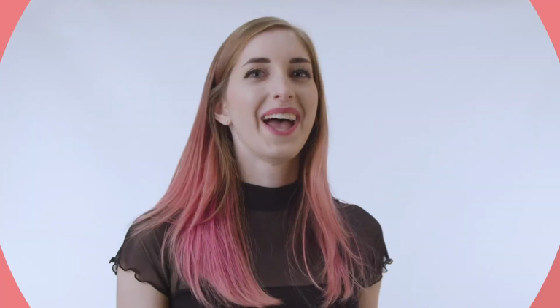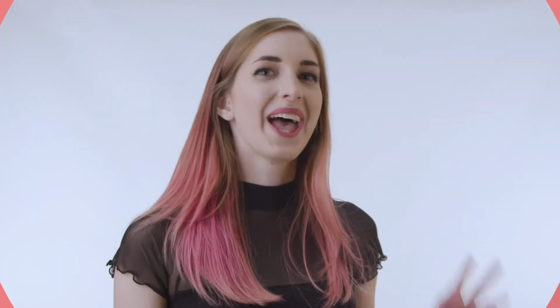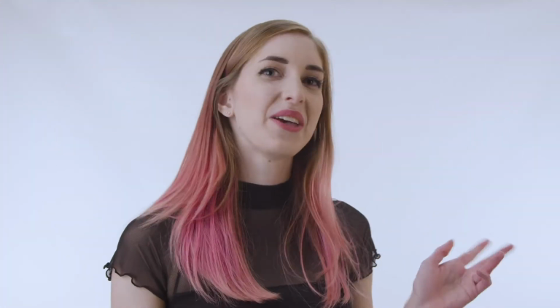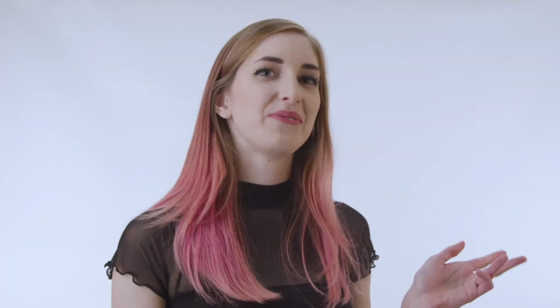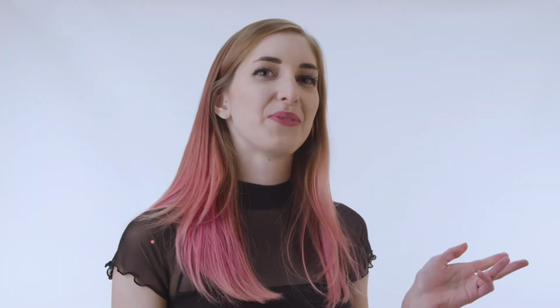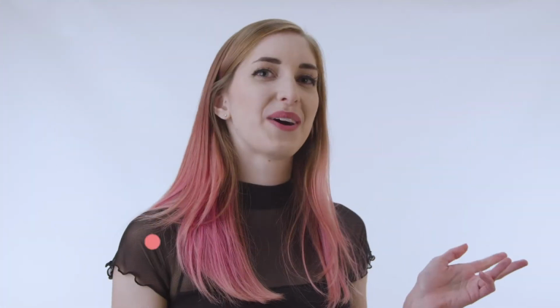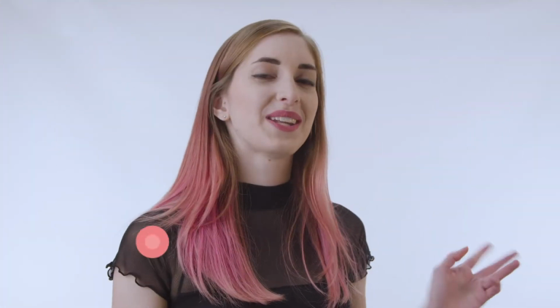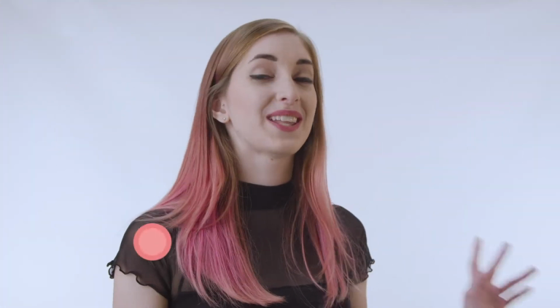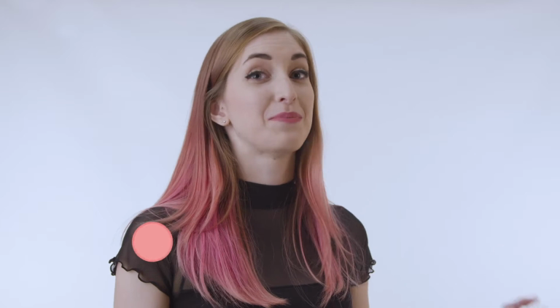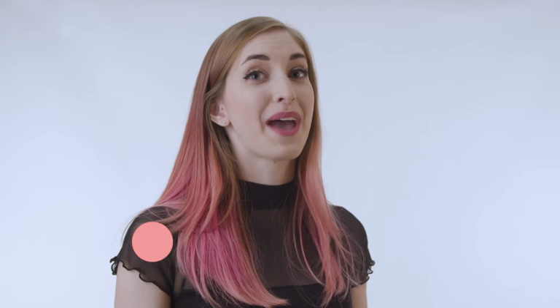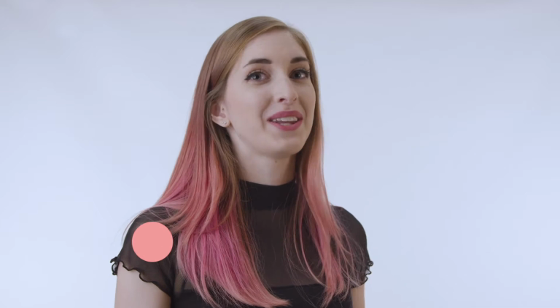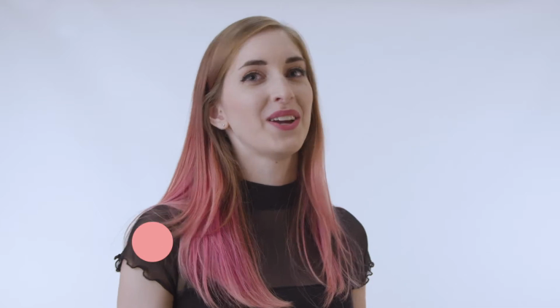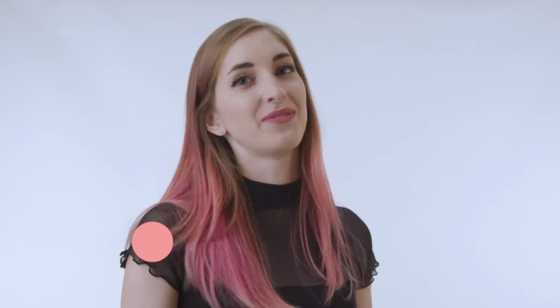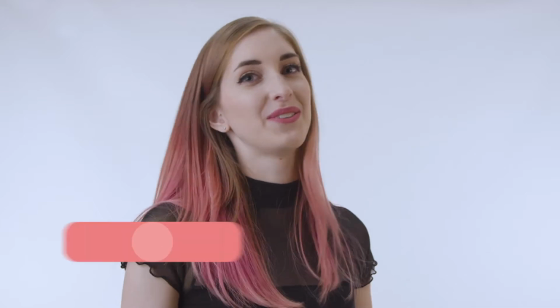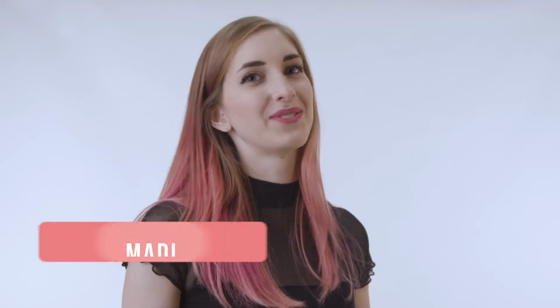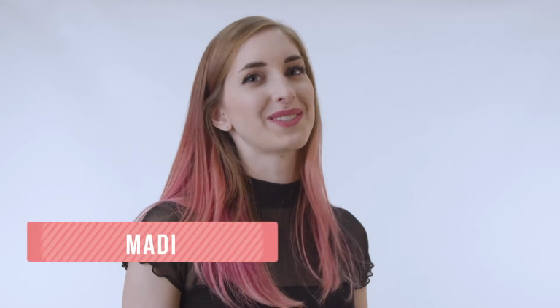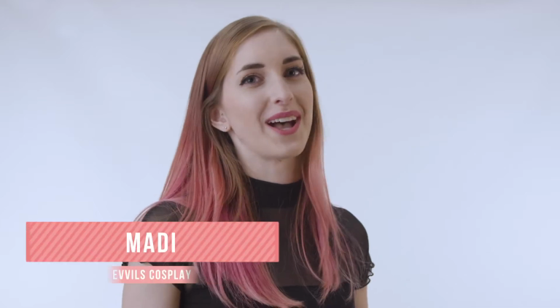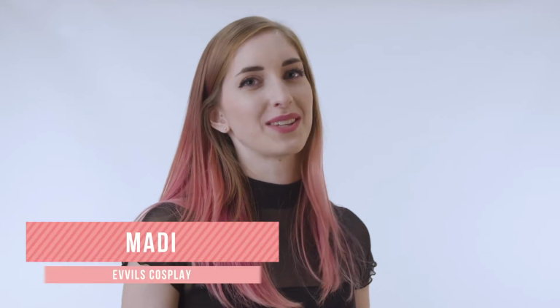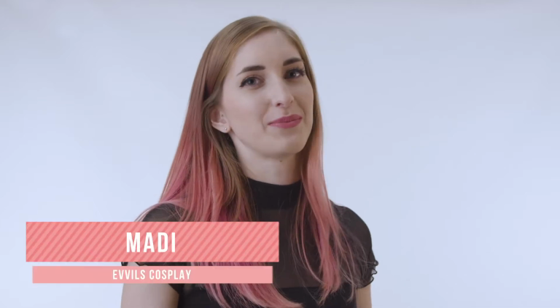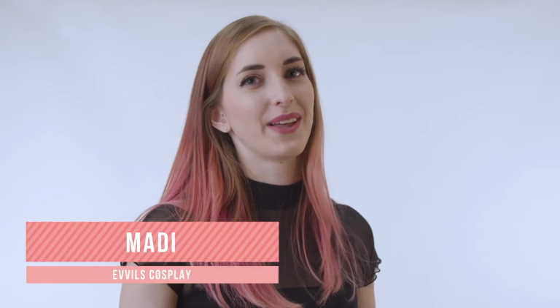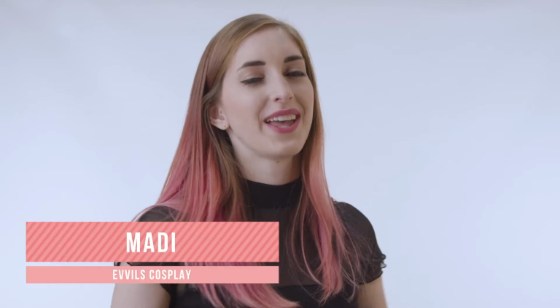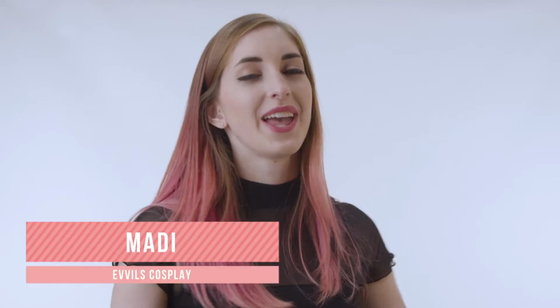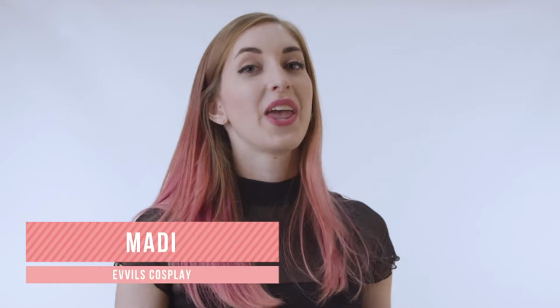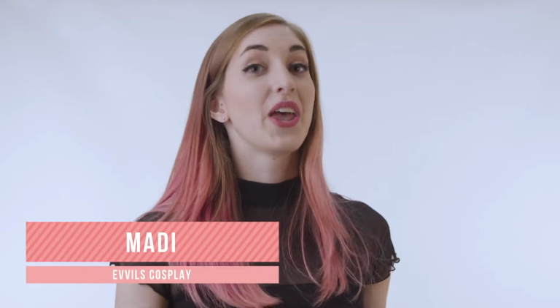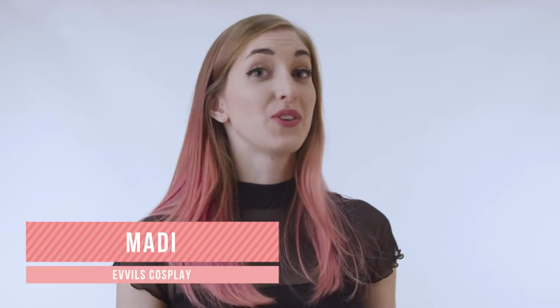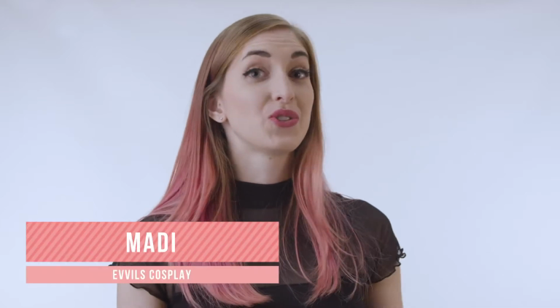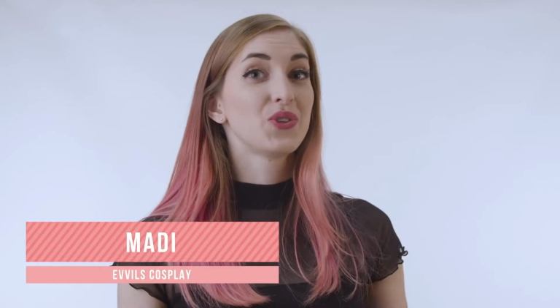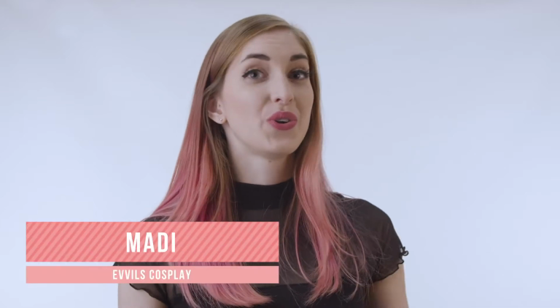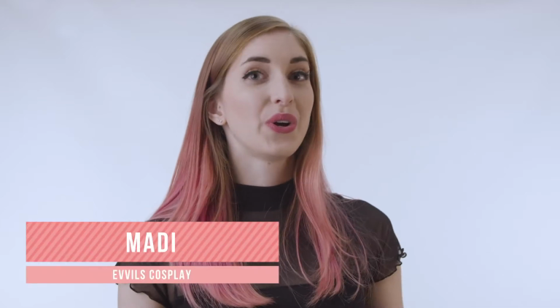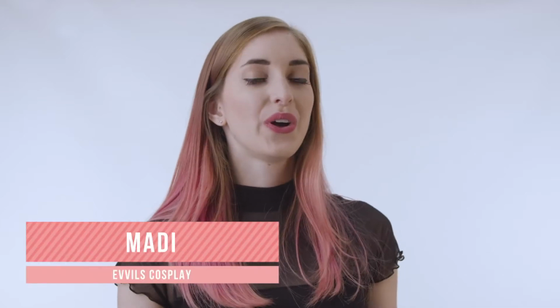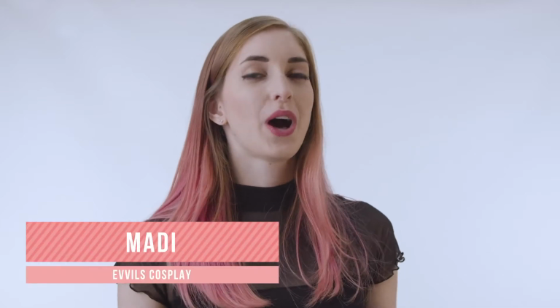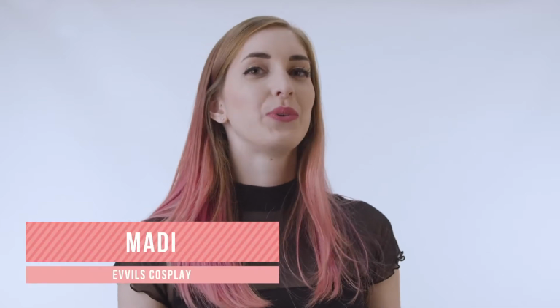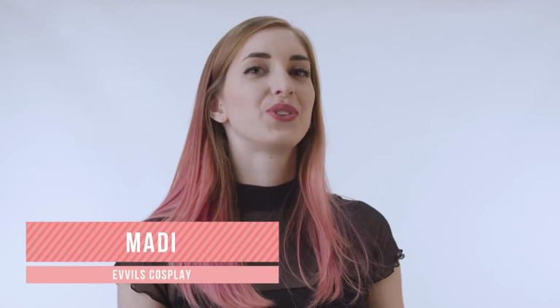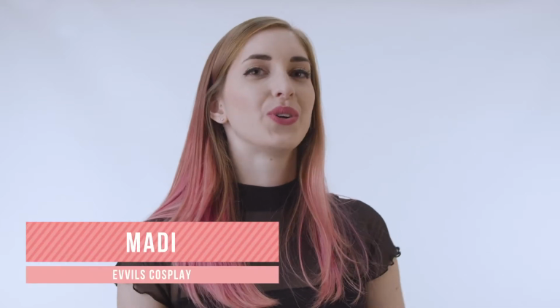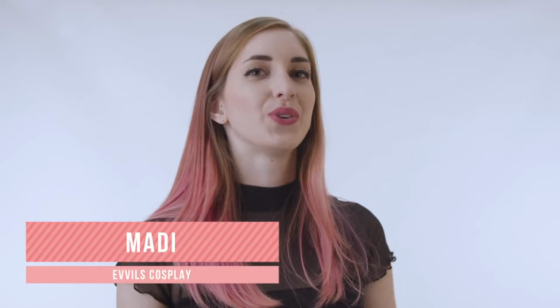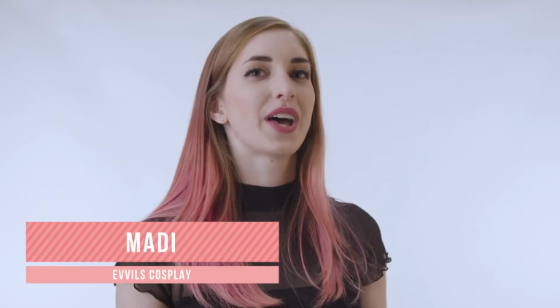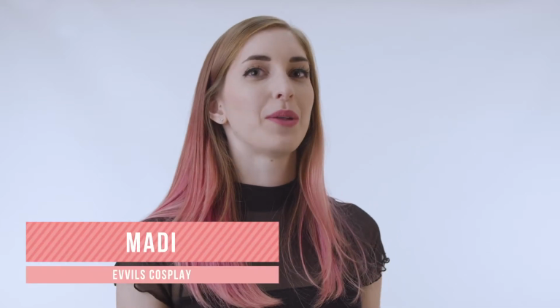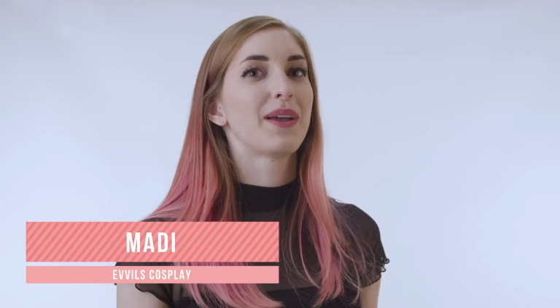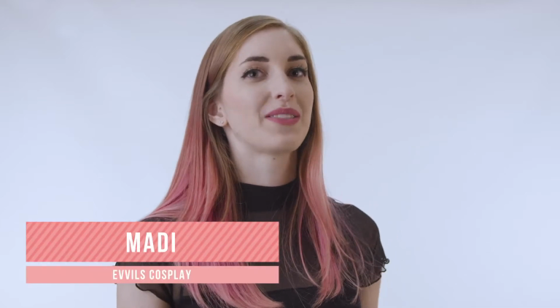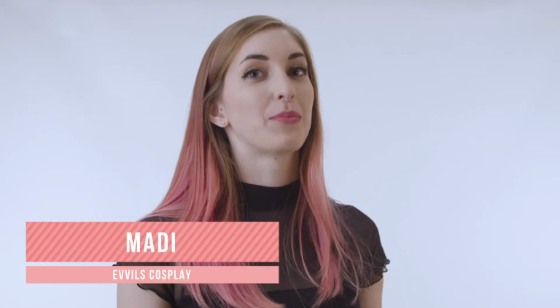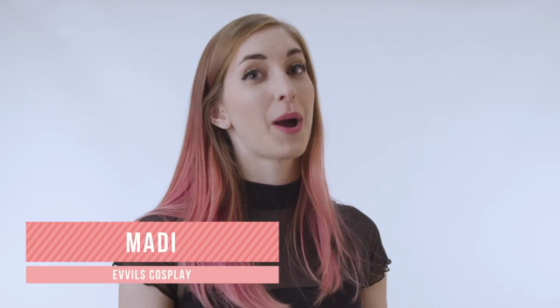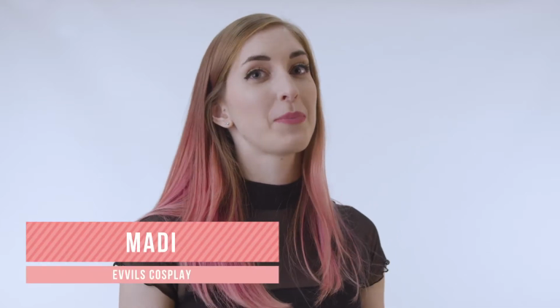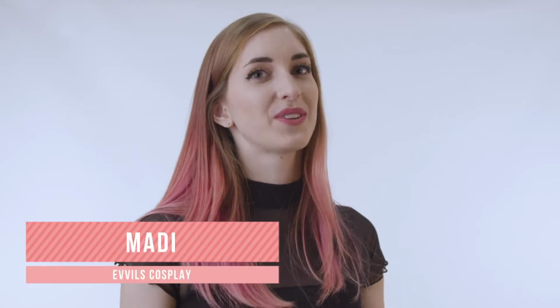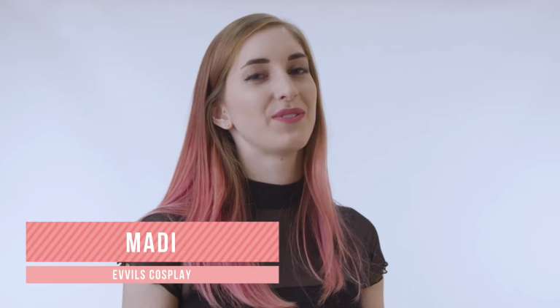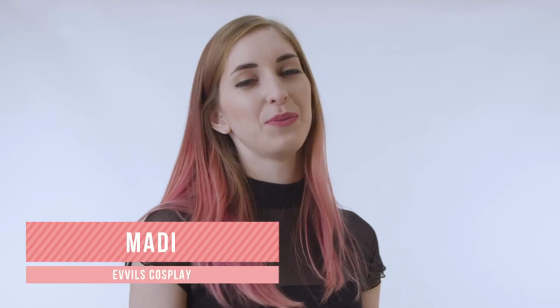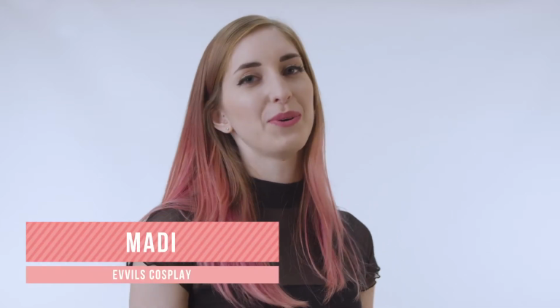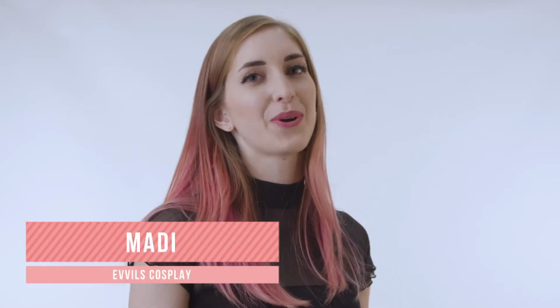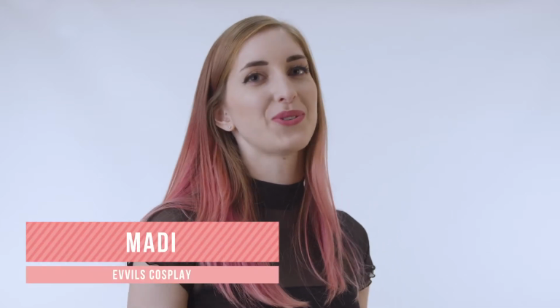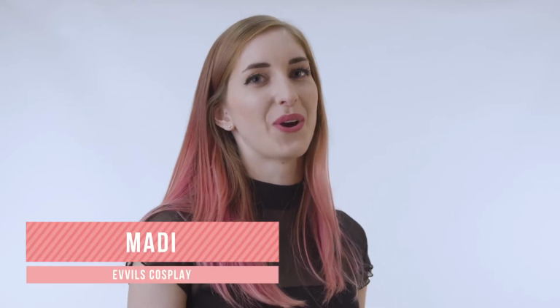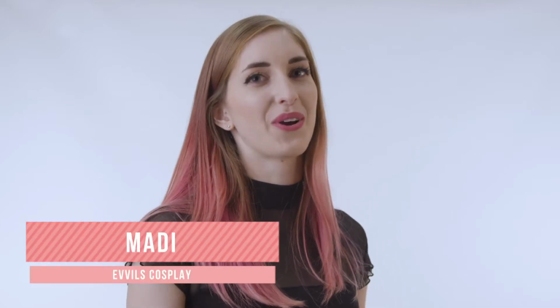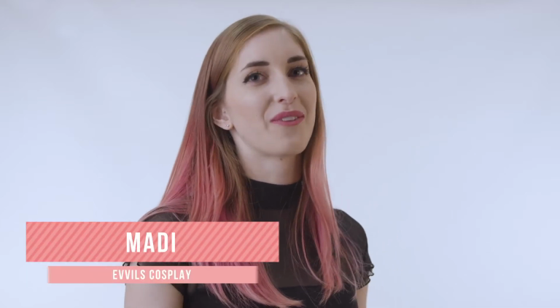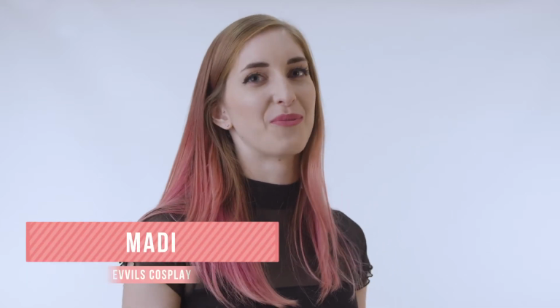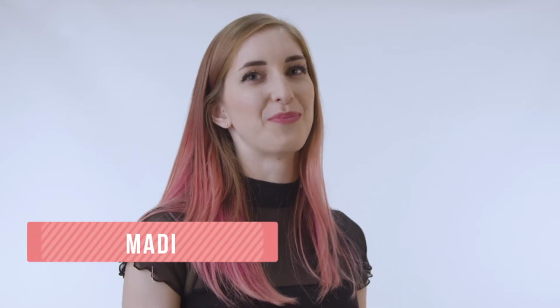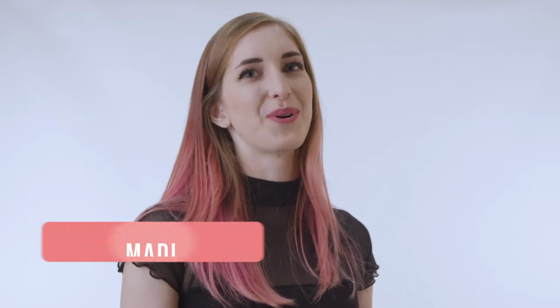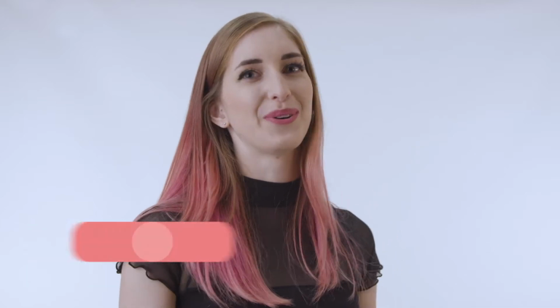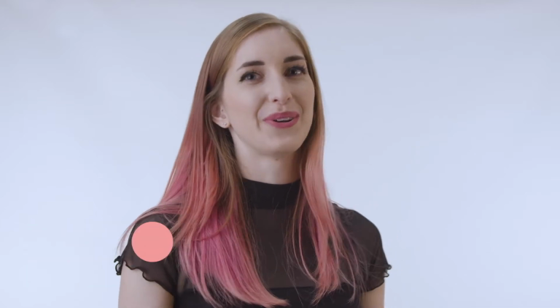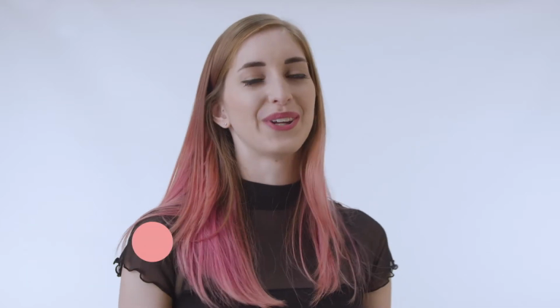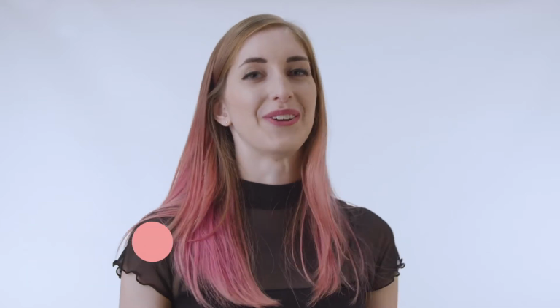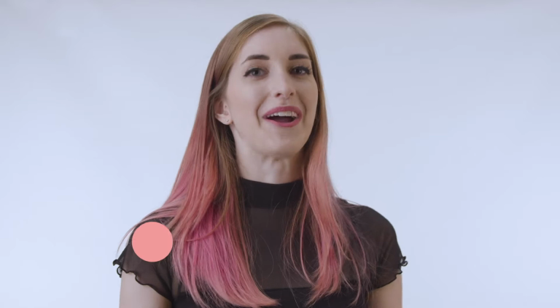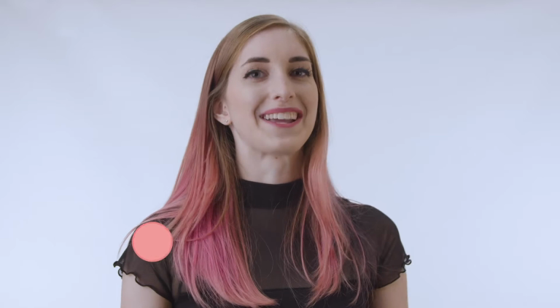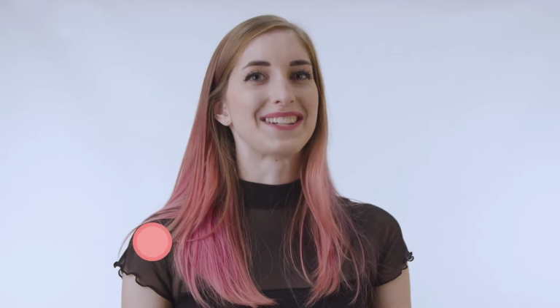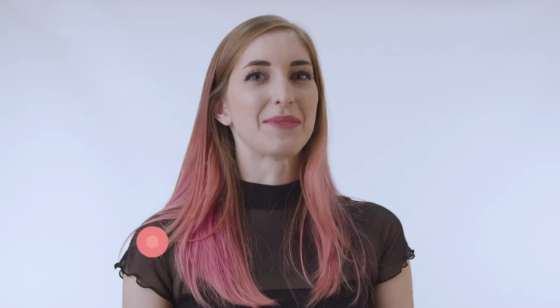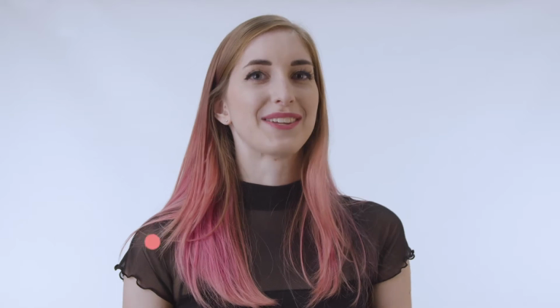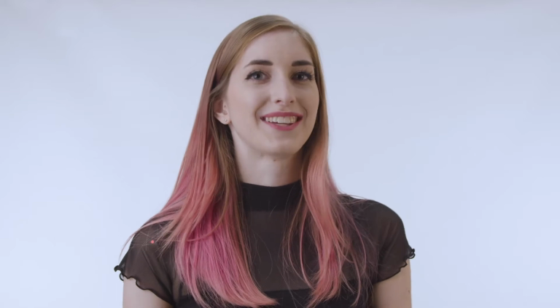Hey everyone, it's Maddie of Evil's Cosplay. In this tutorial, I'll be showing you how to make the props of Himiko Toga from Boku no Hero Academia.